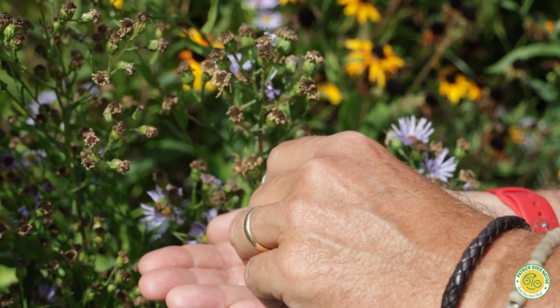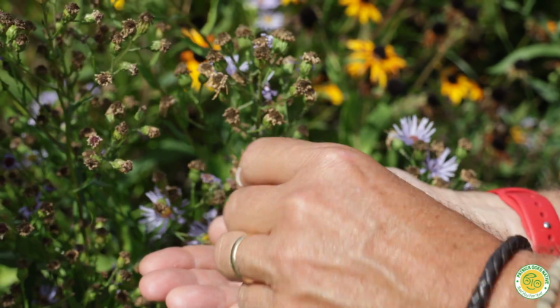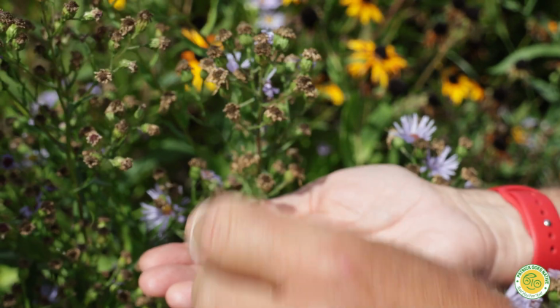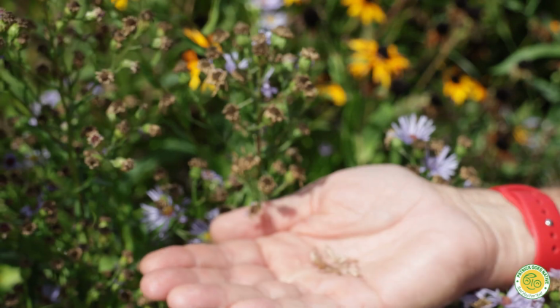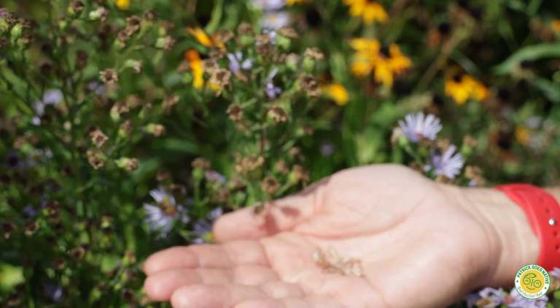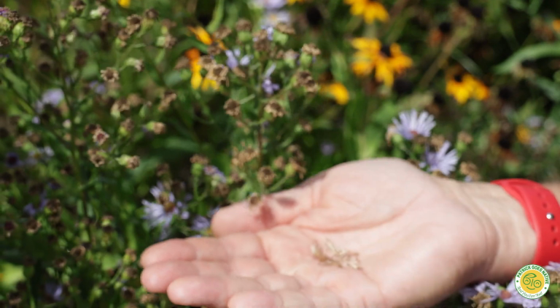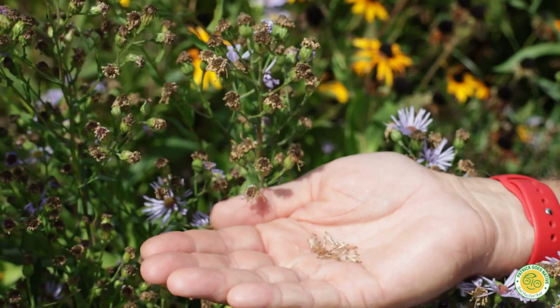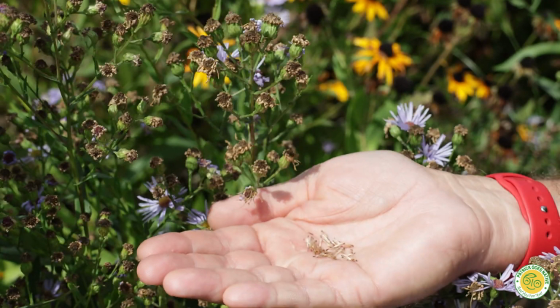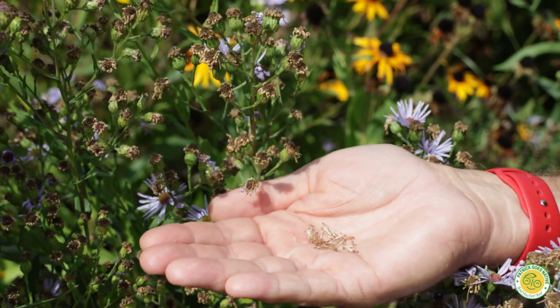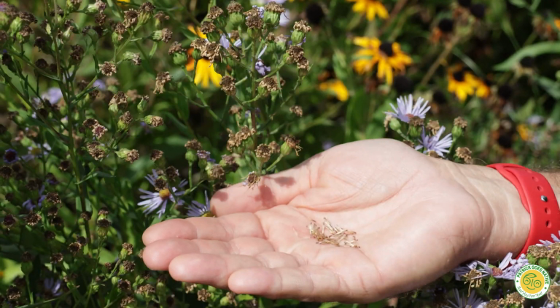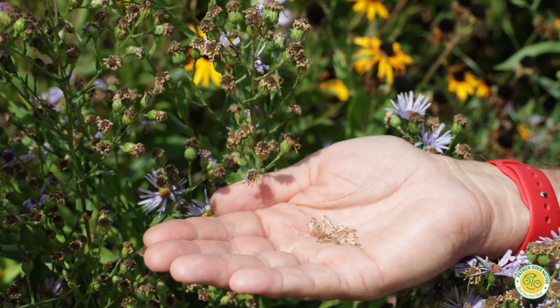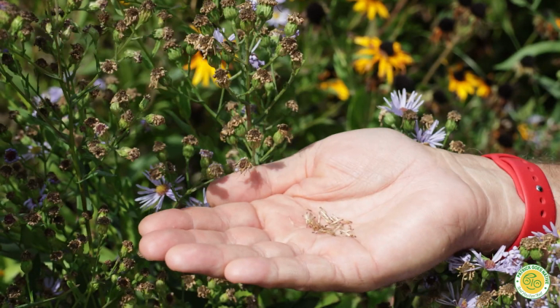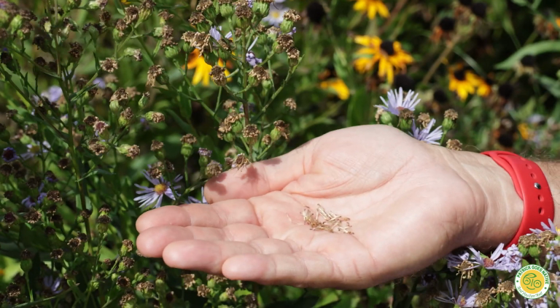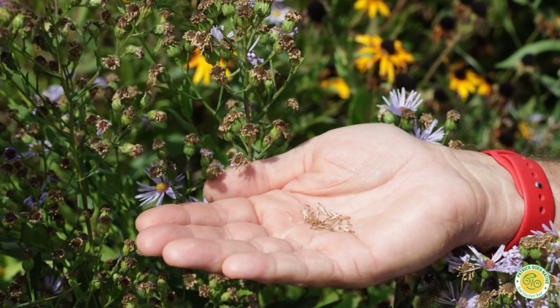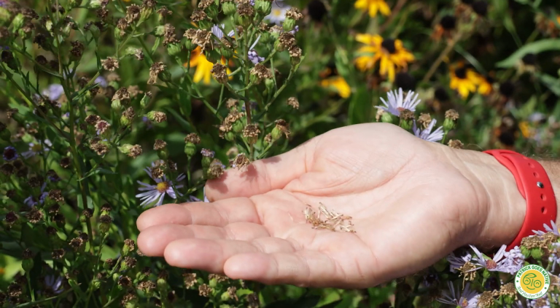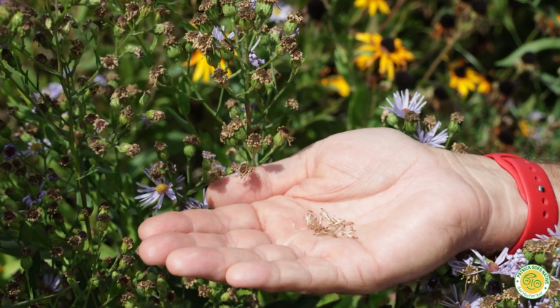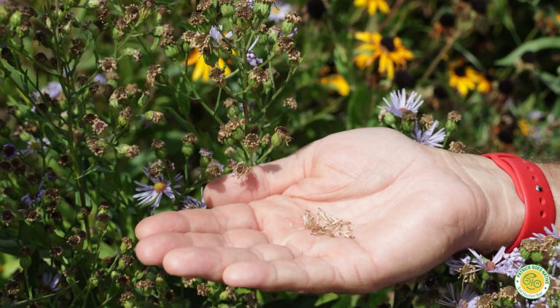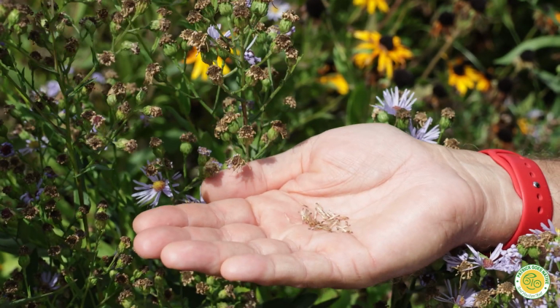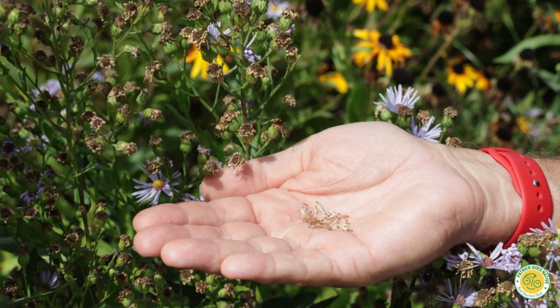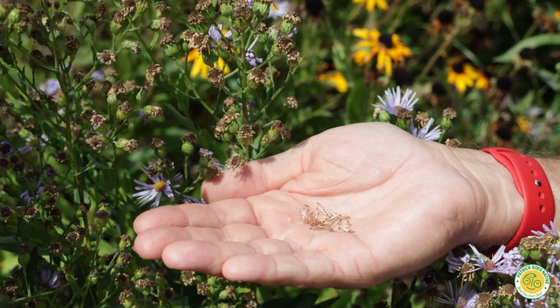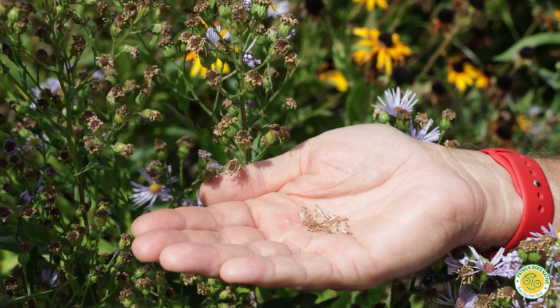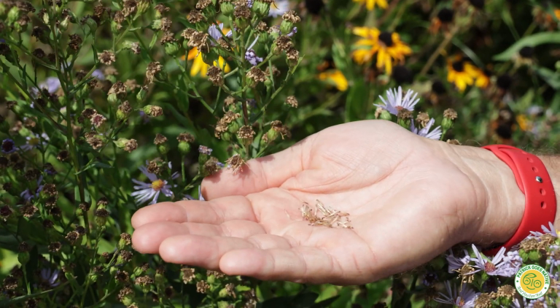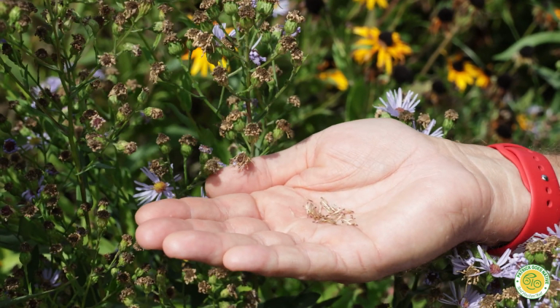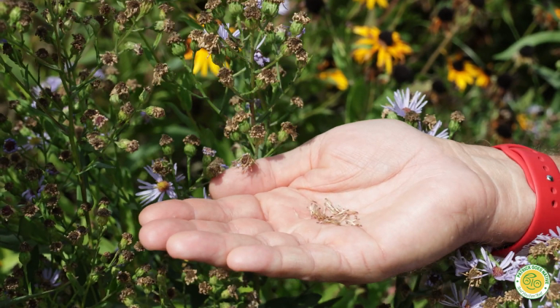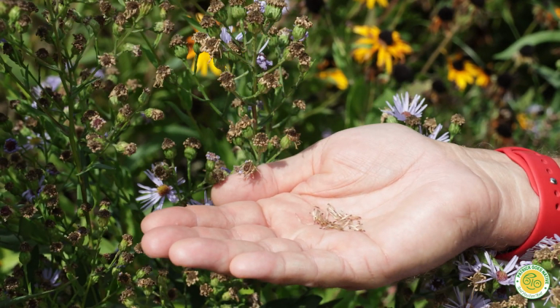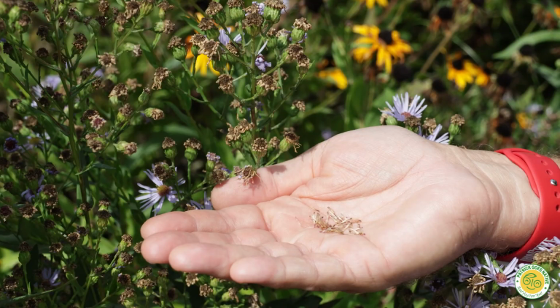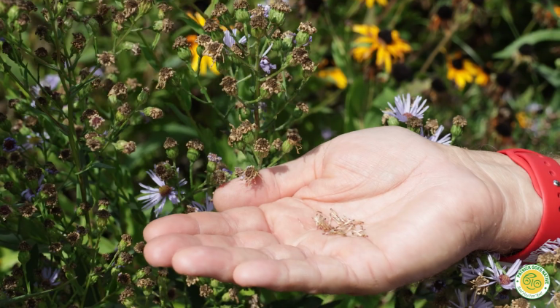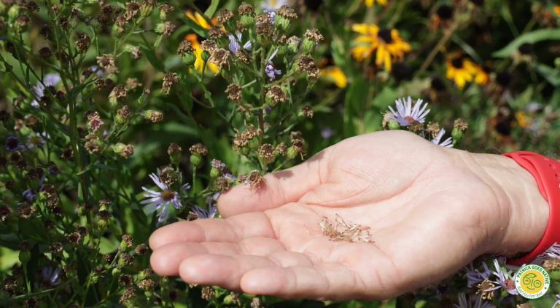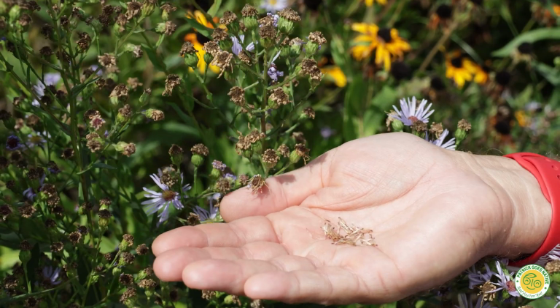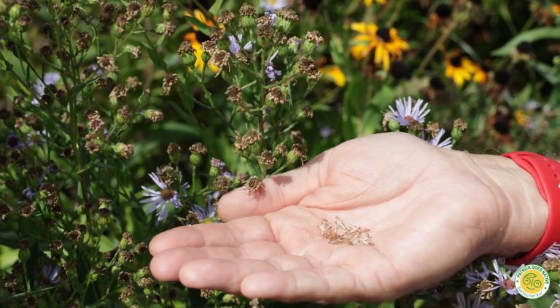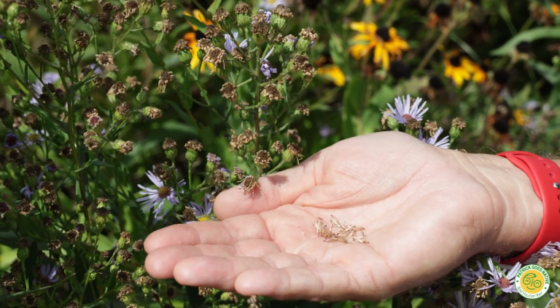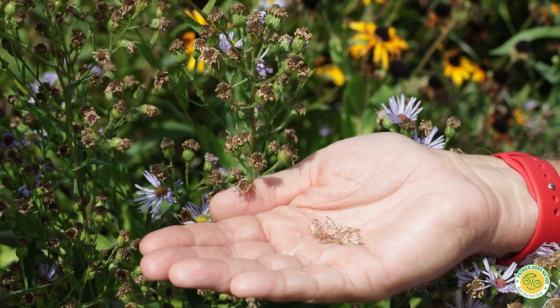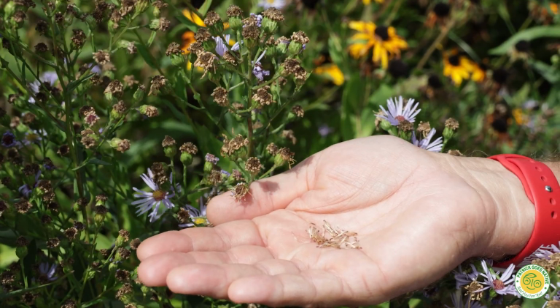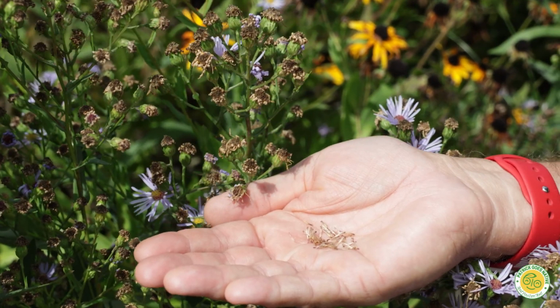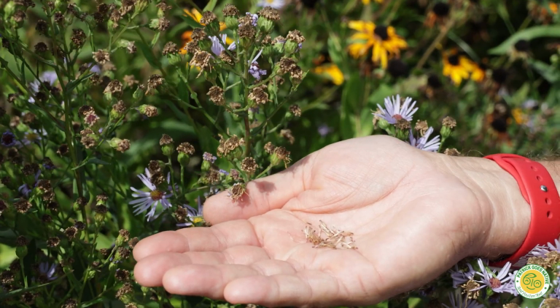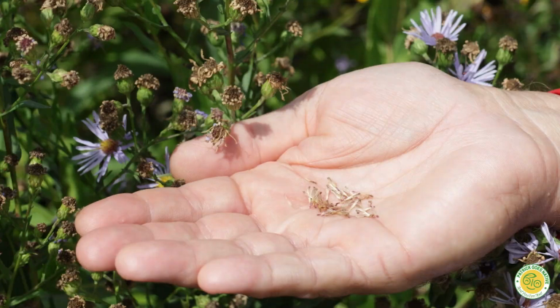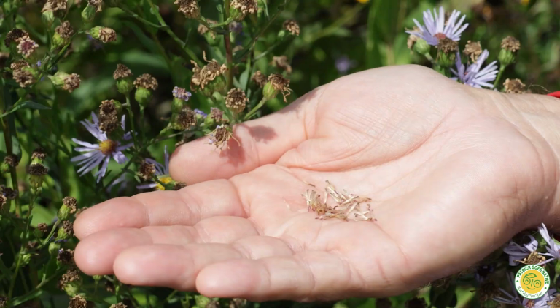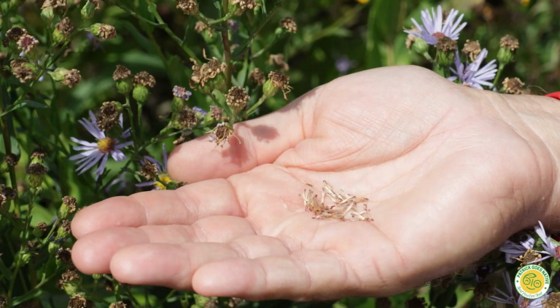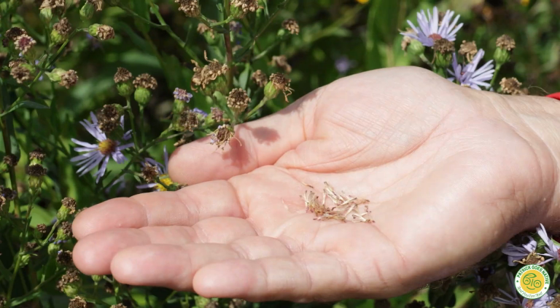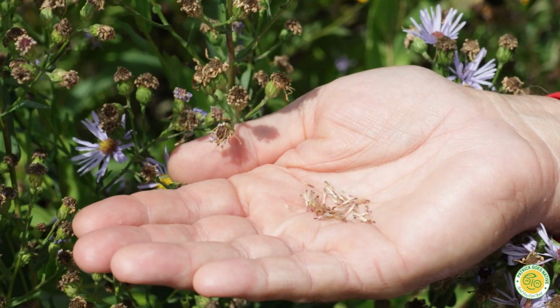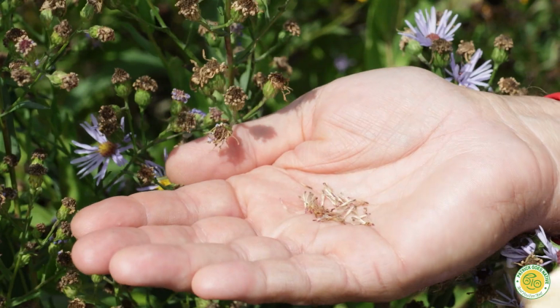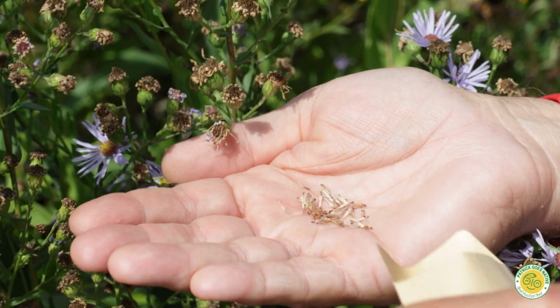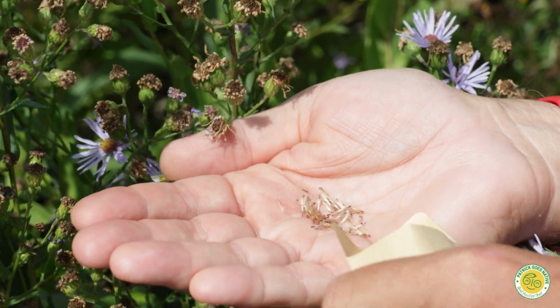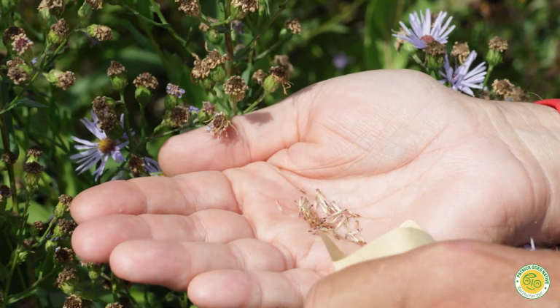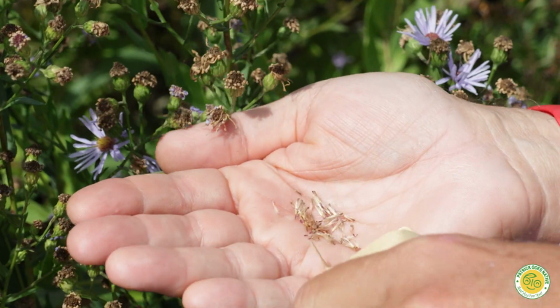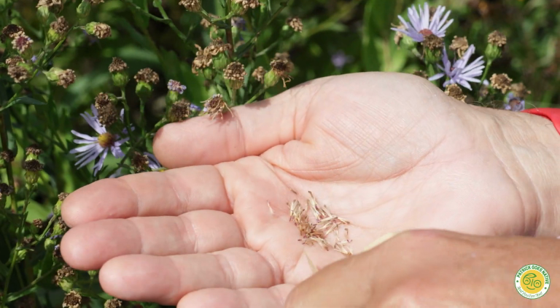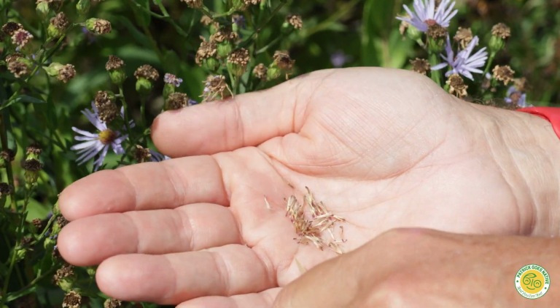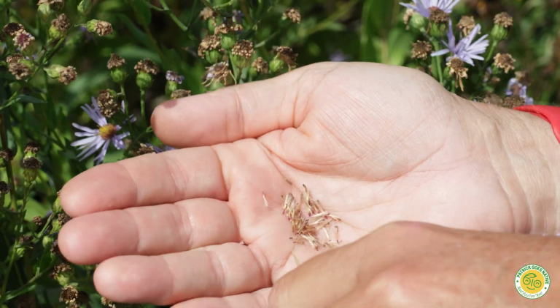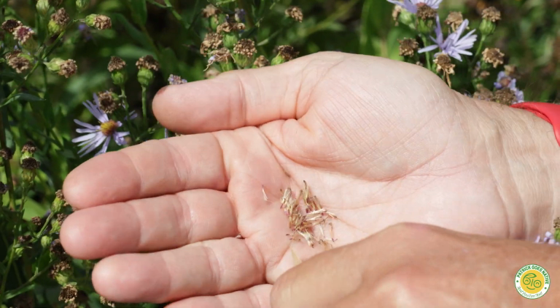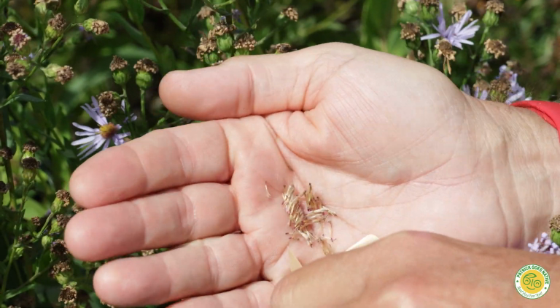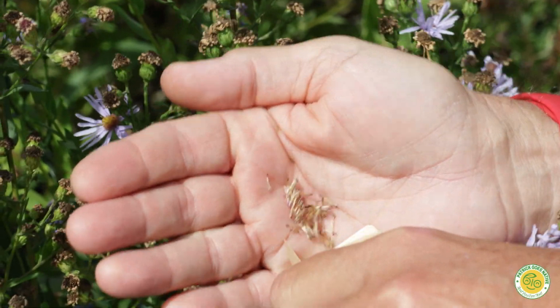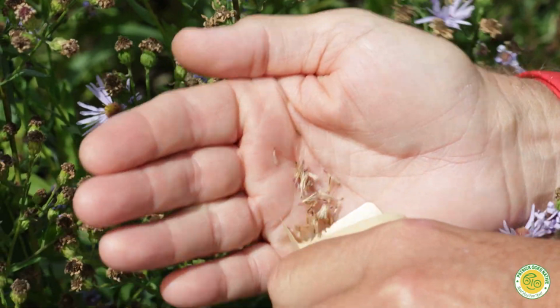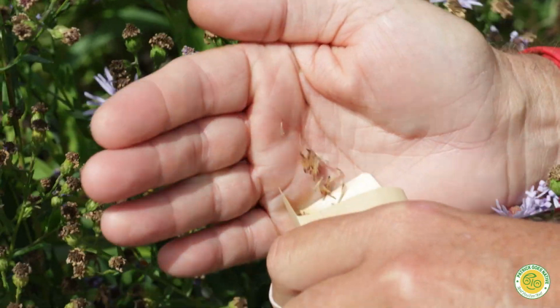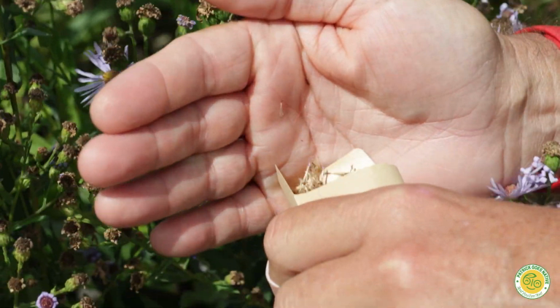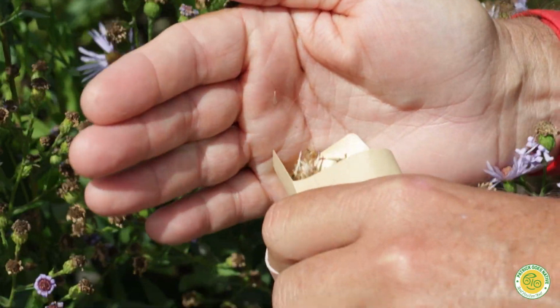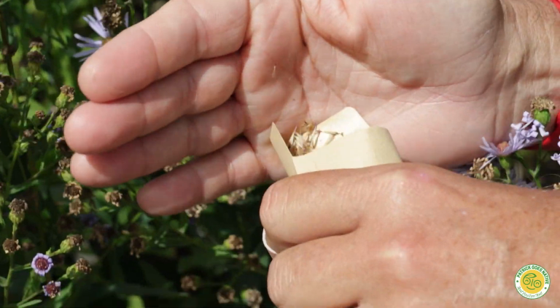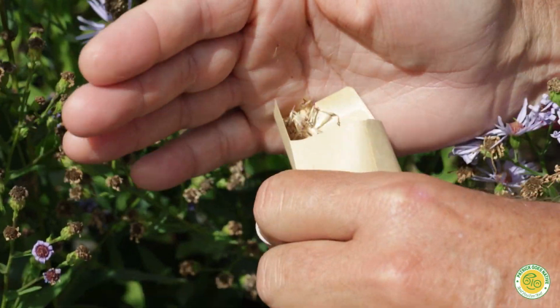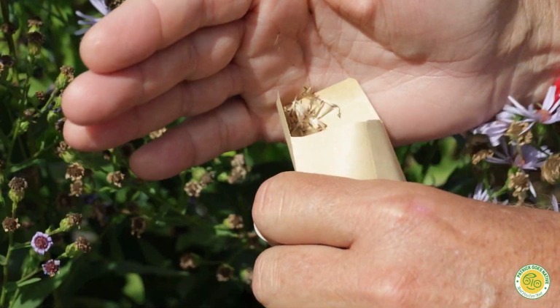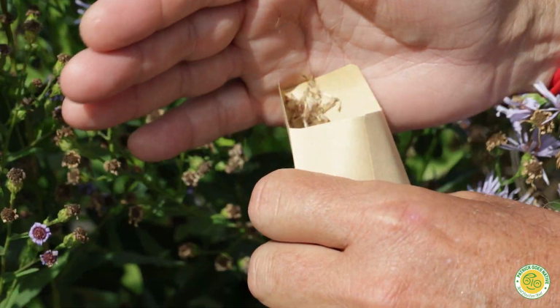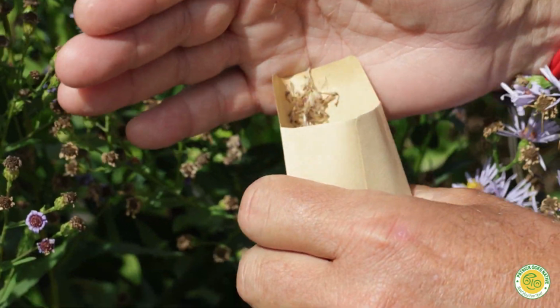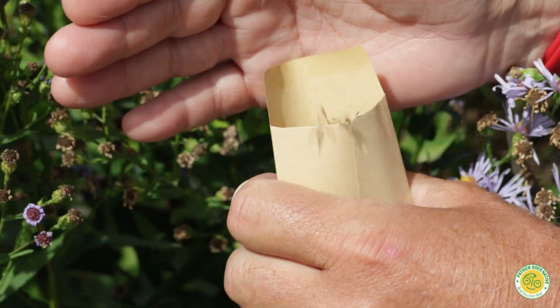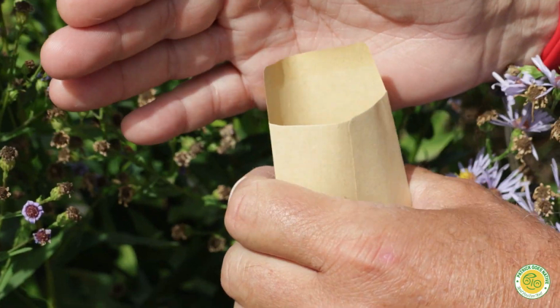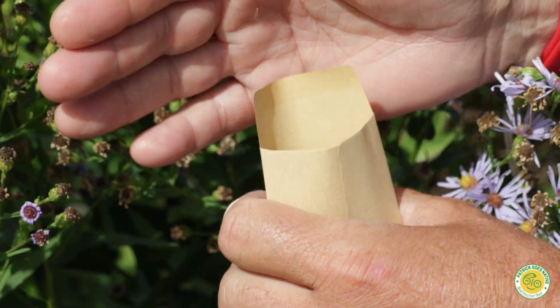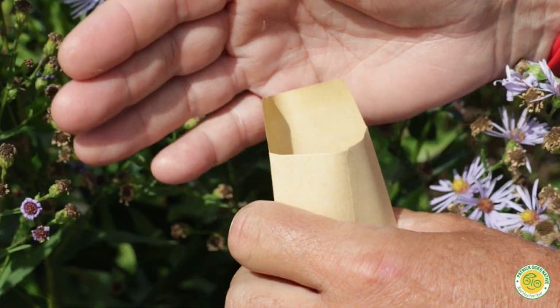One of the collection methods I use are just little brown envelopes that you can literally just put the seeds into.